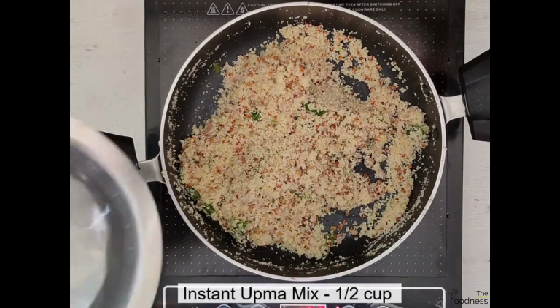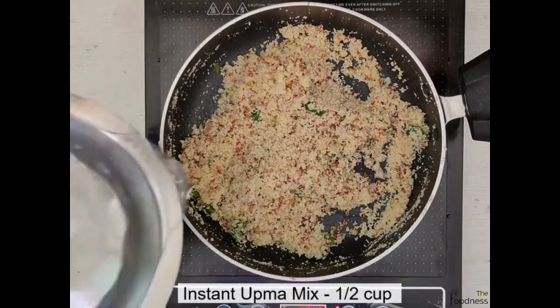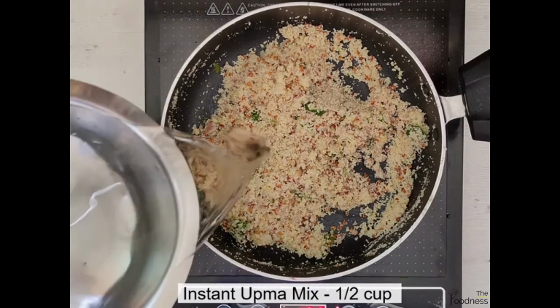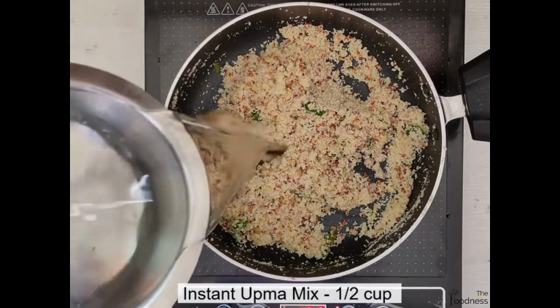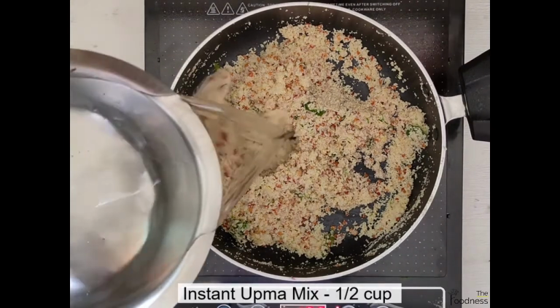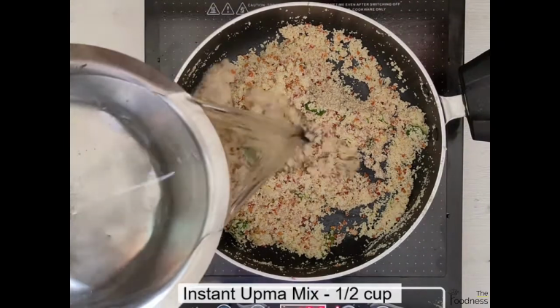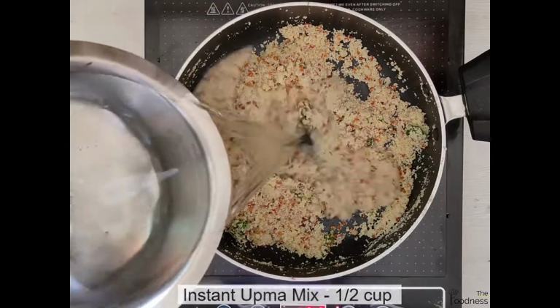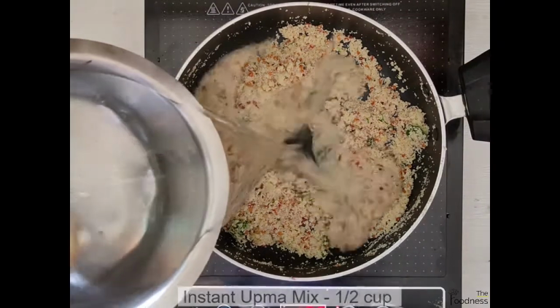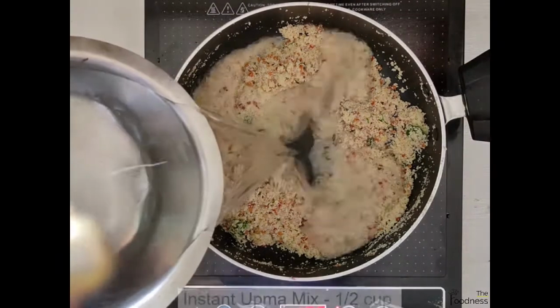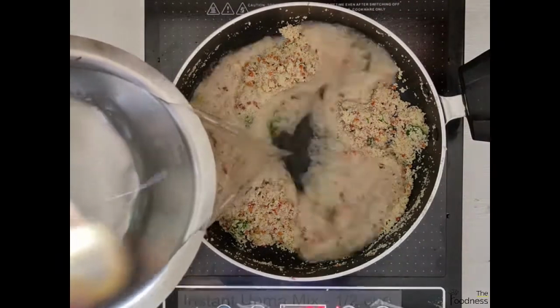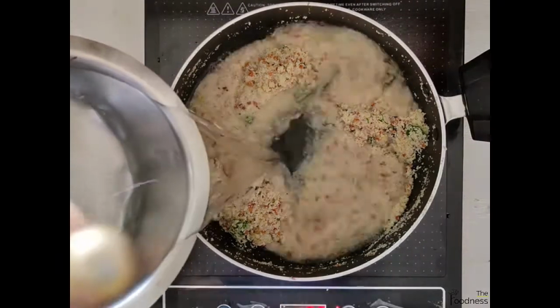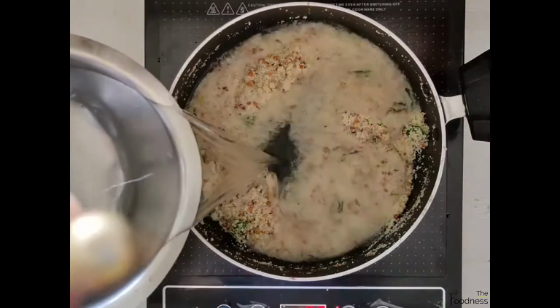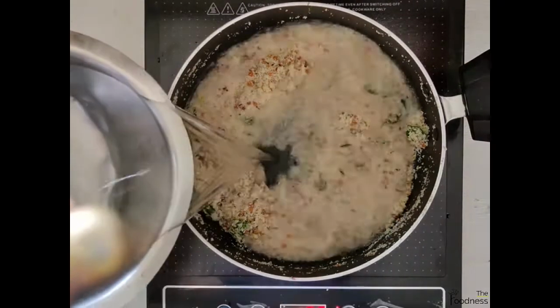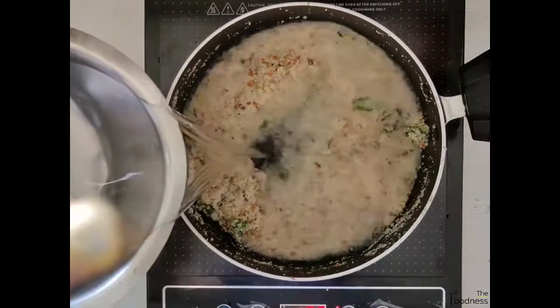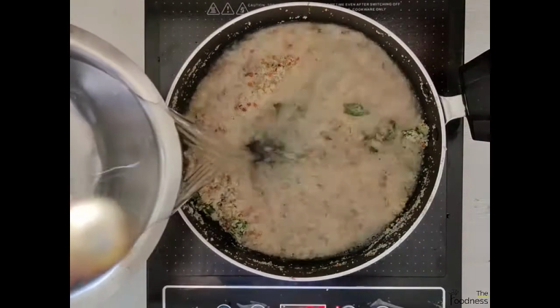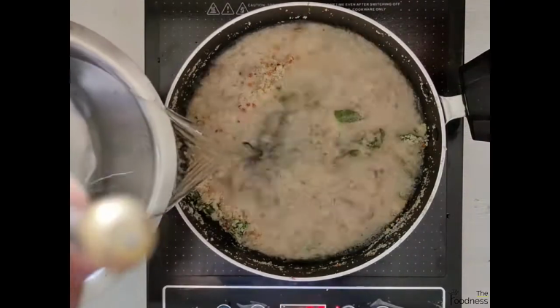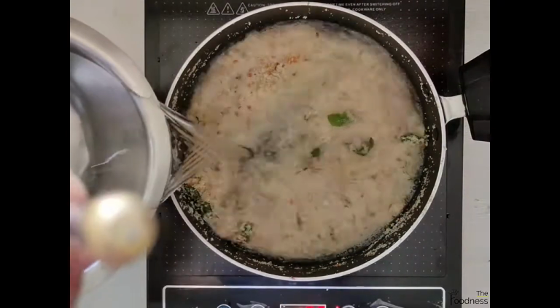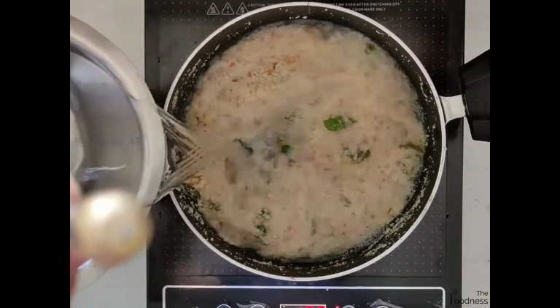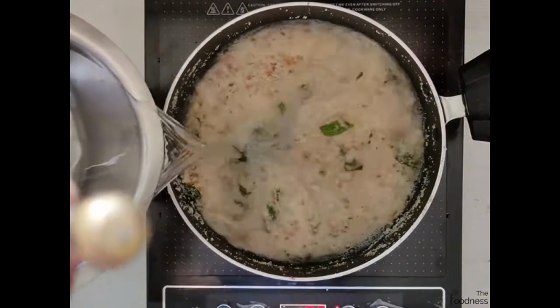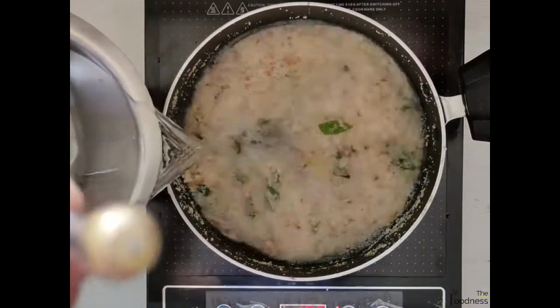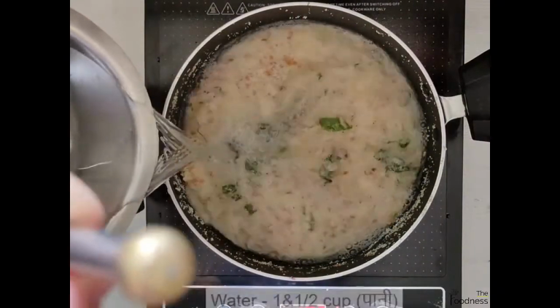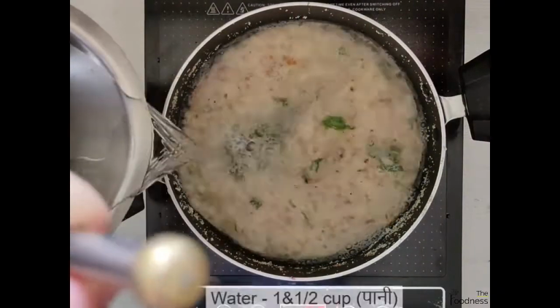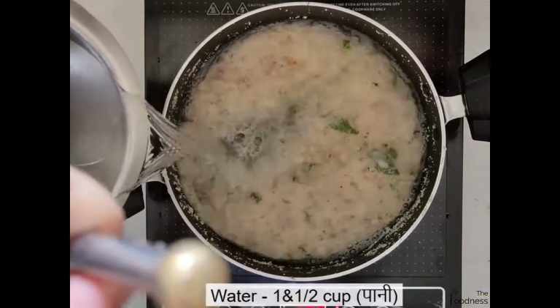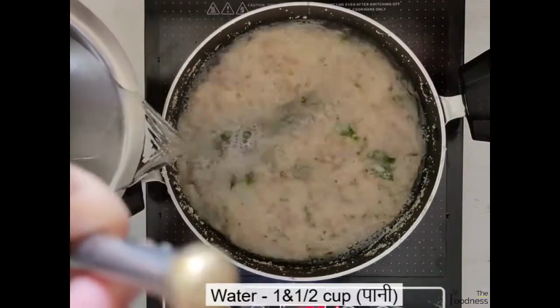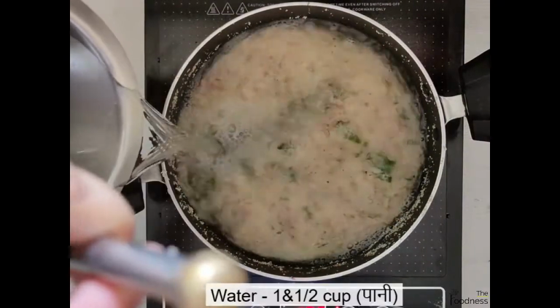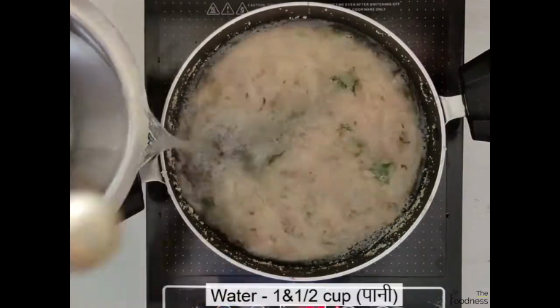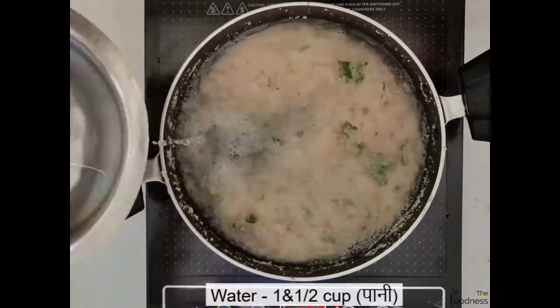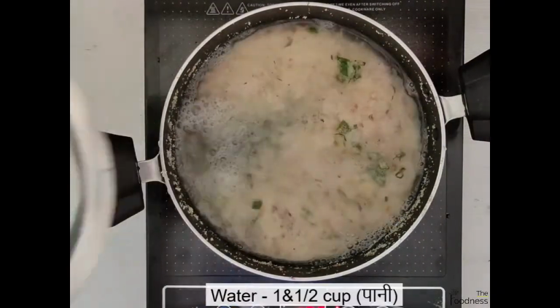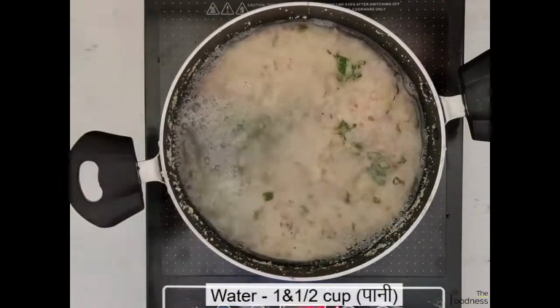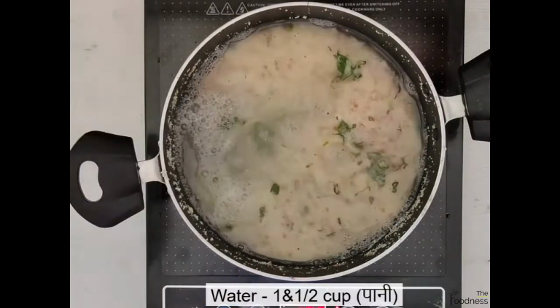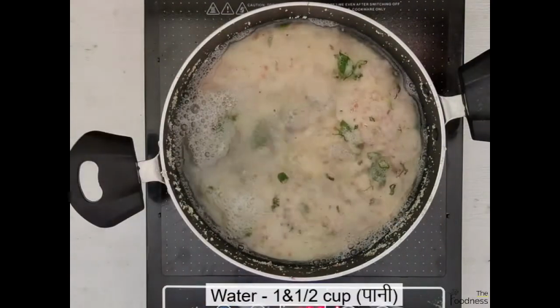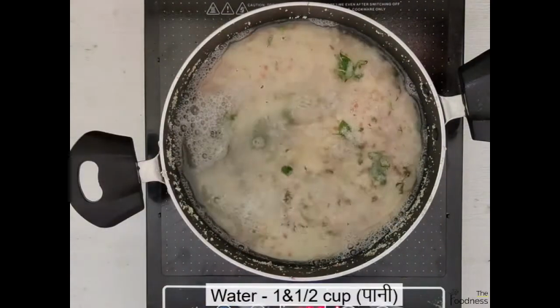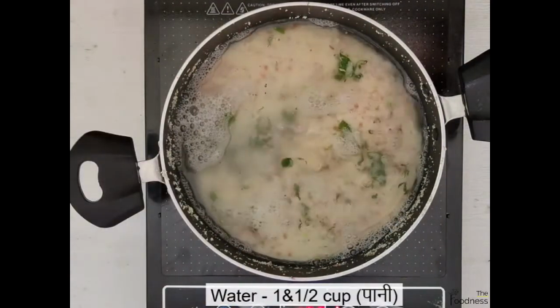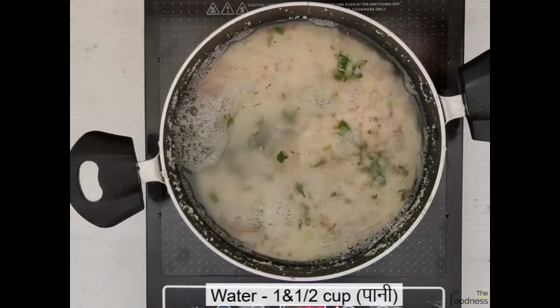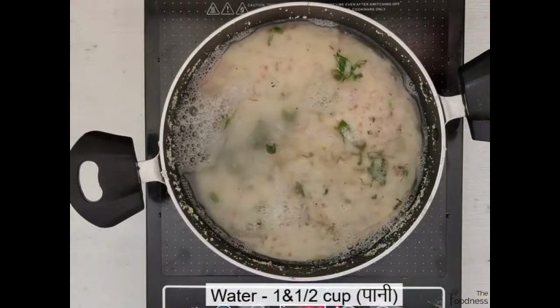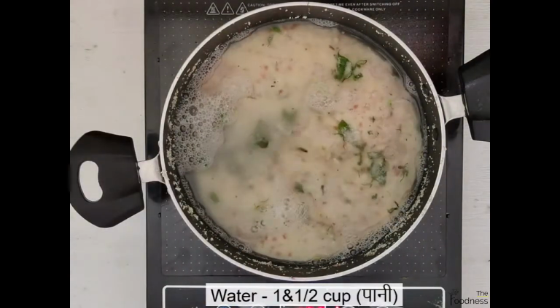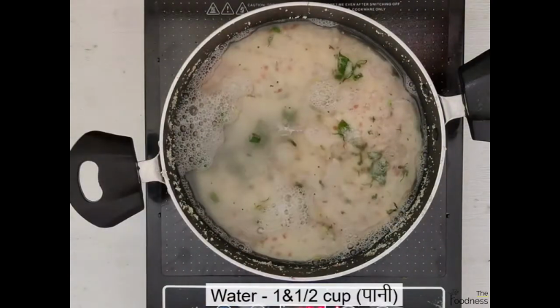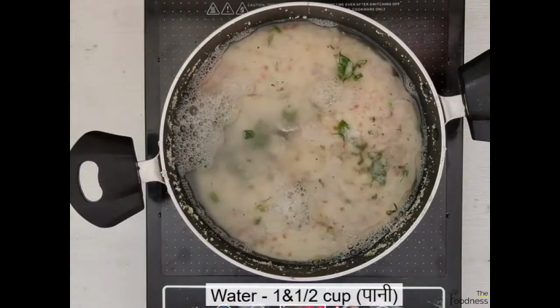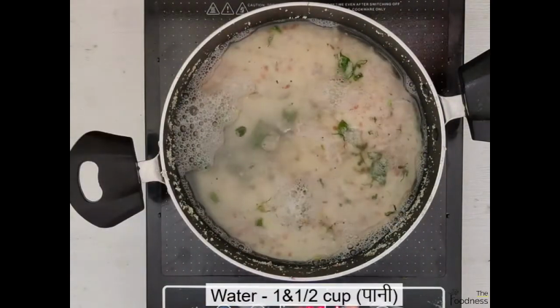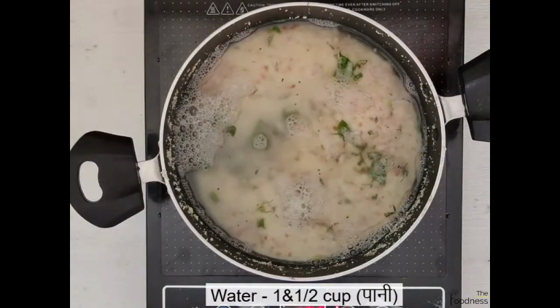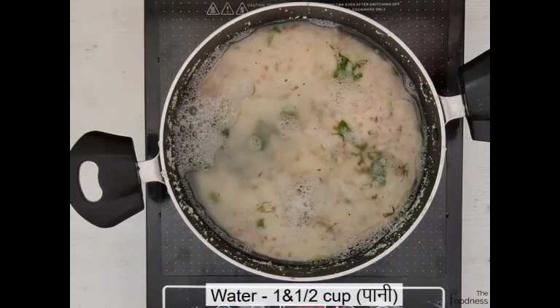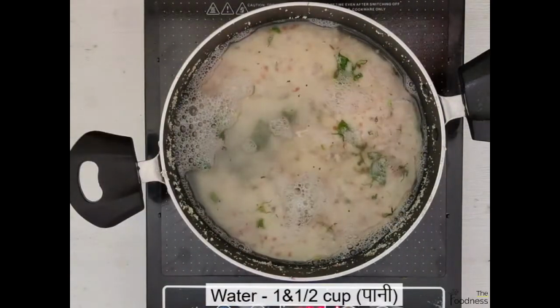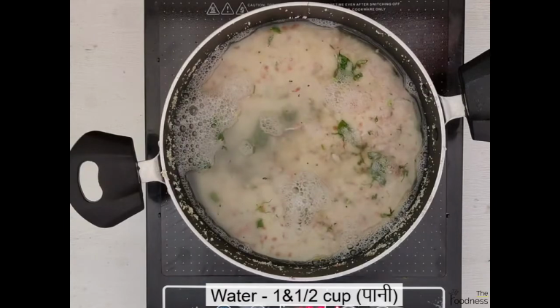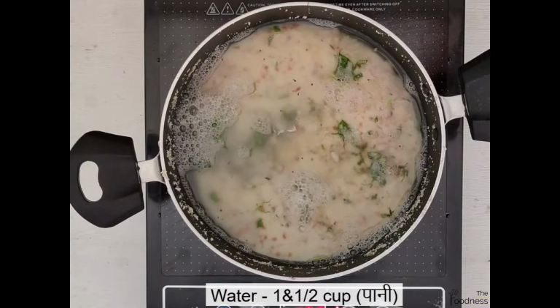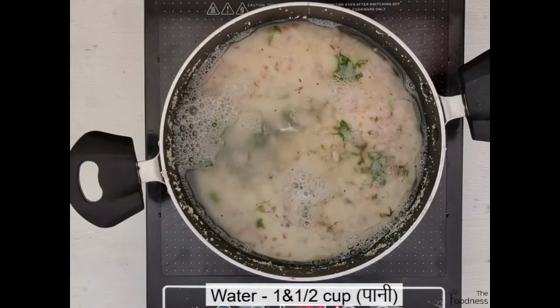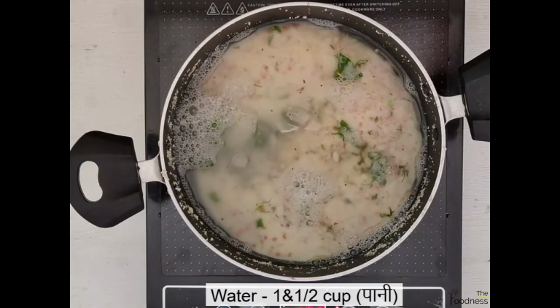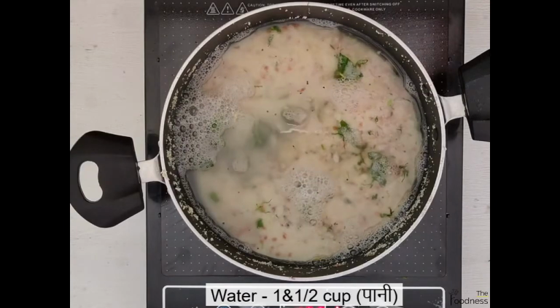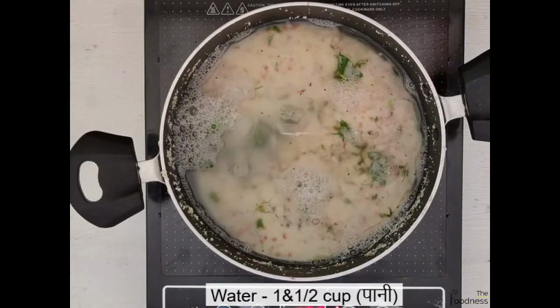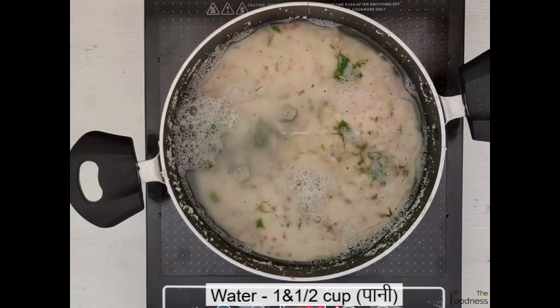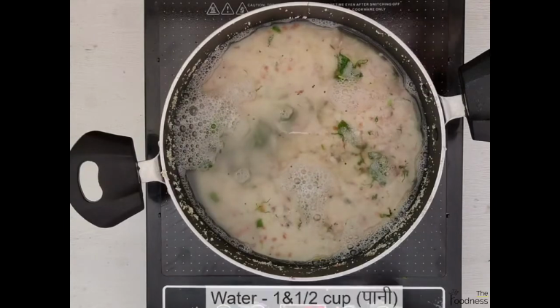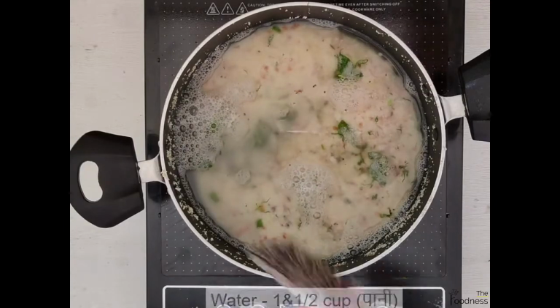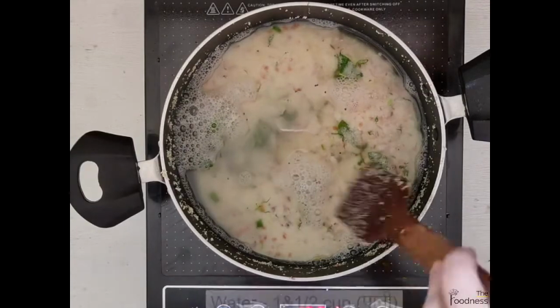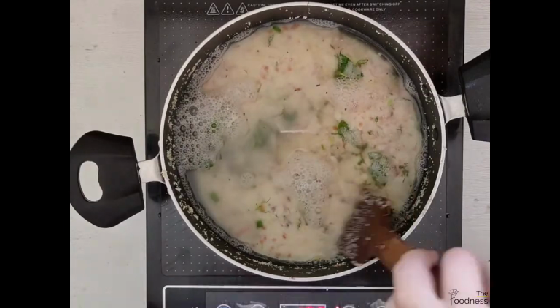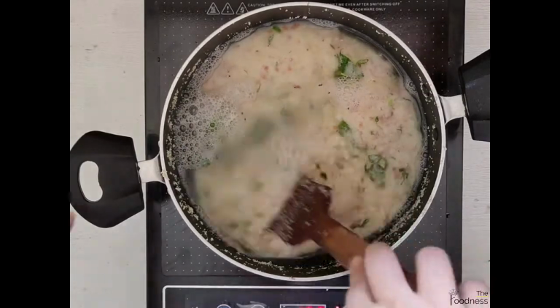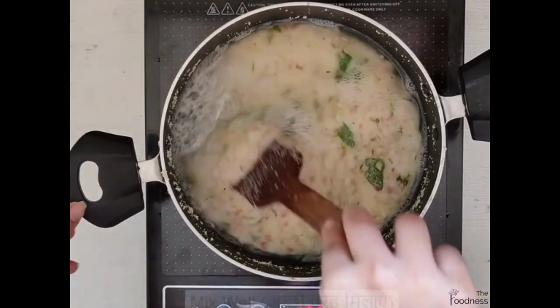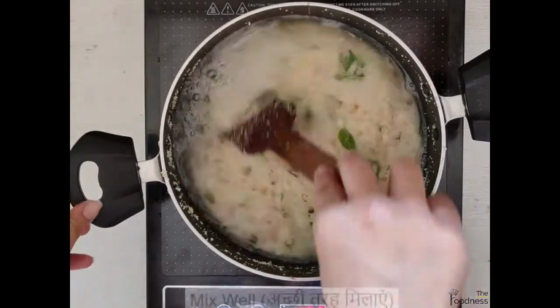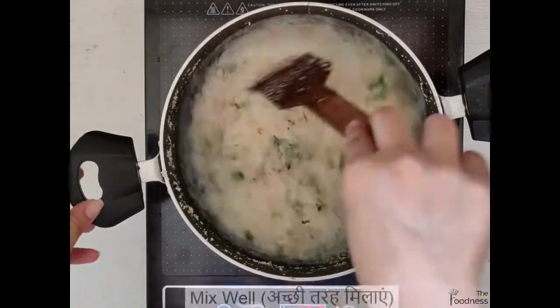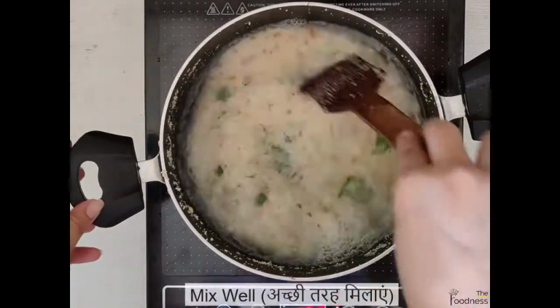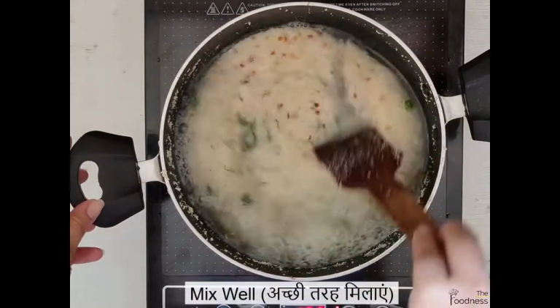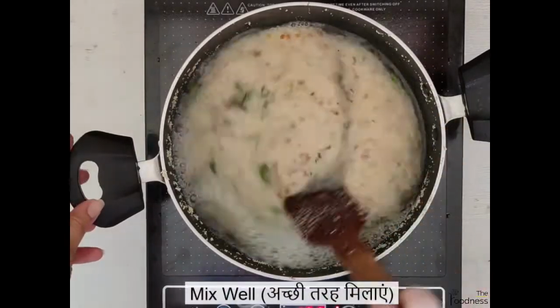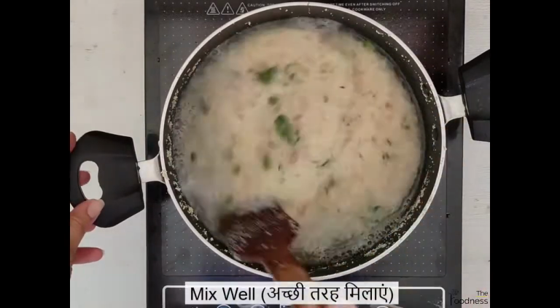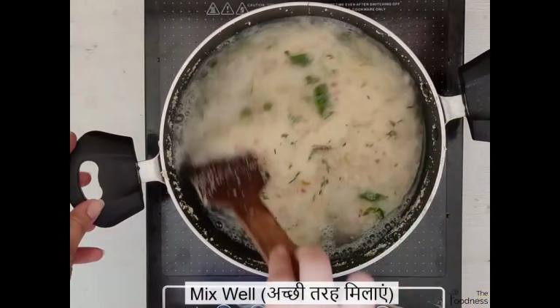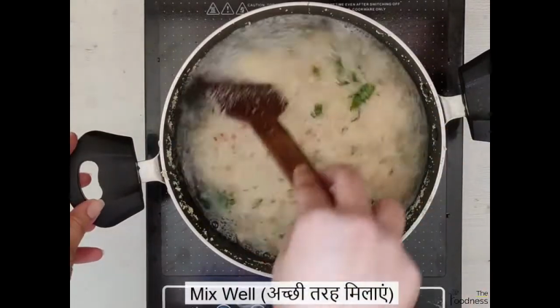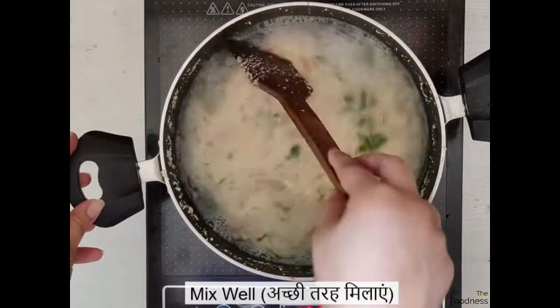Now our homemade instant upma premix is ready. You can store this in an airtight container for 8-10 days.